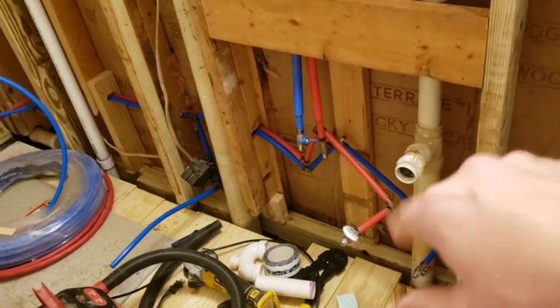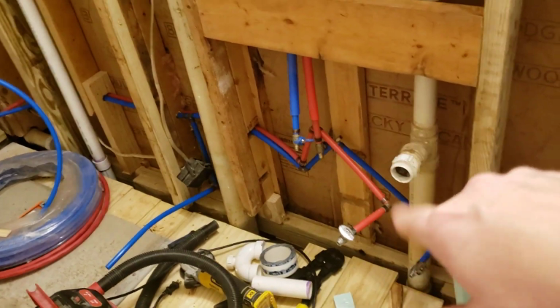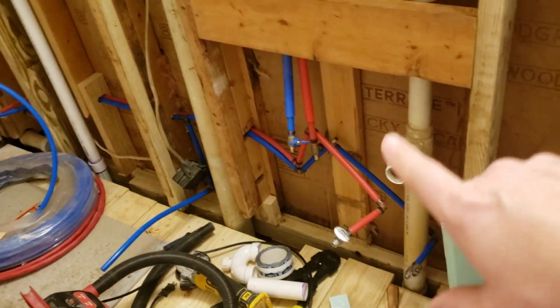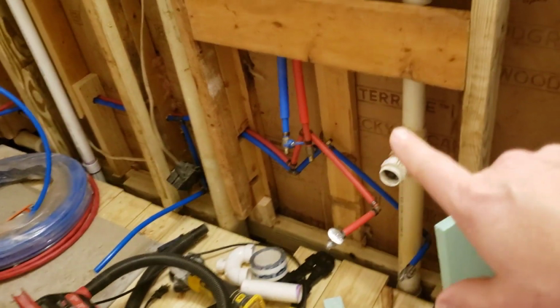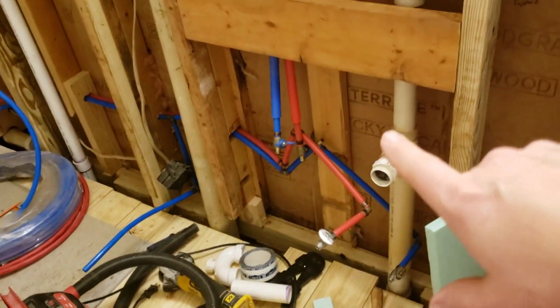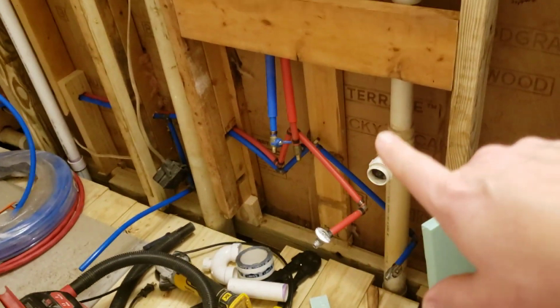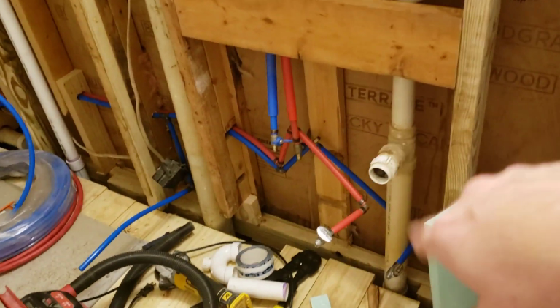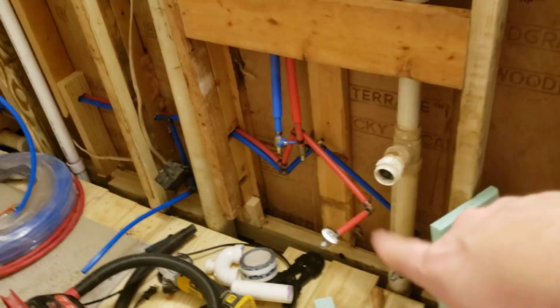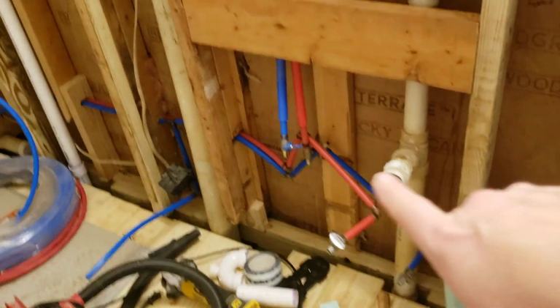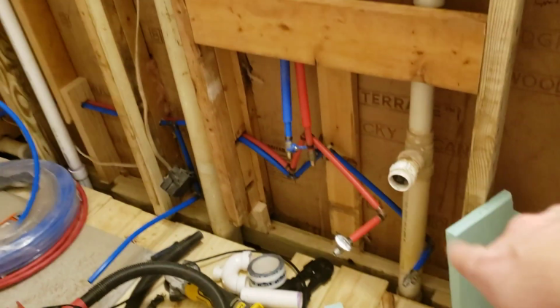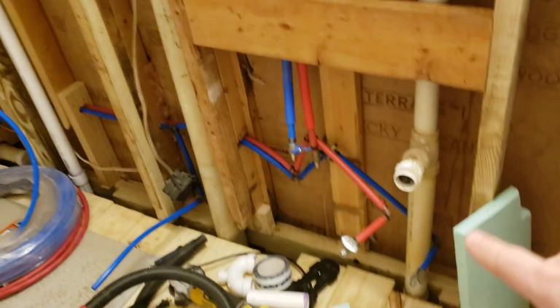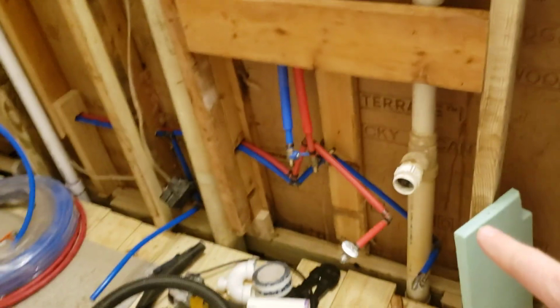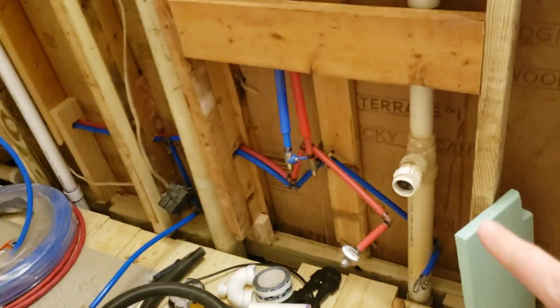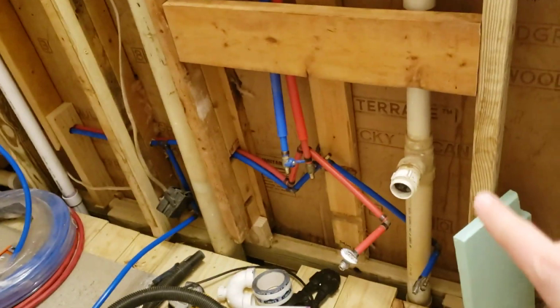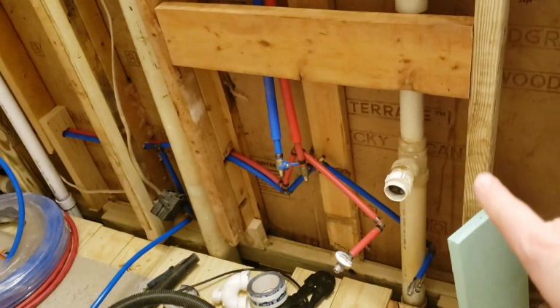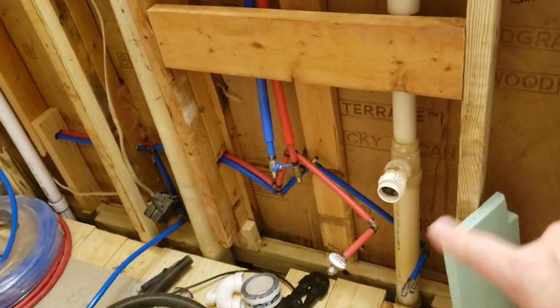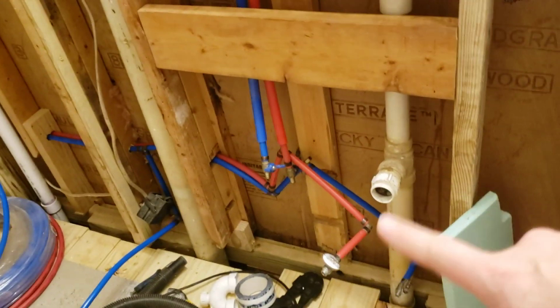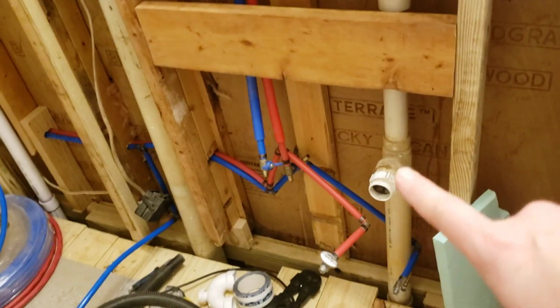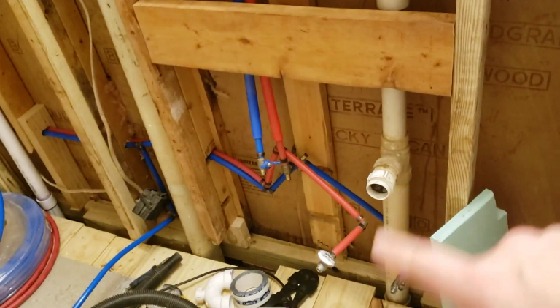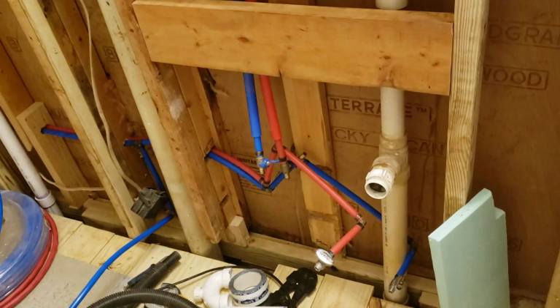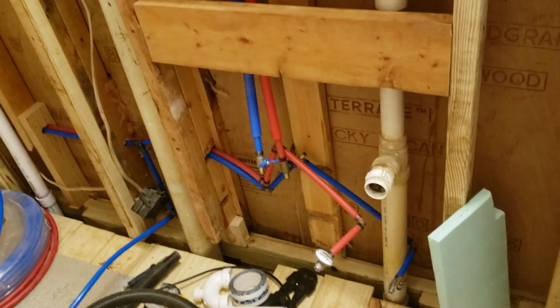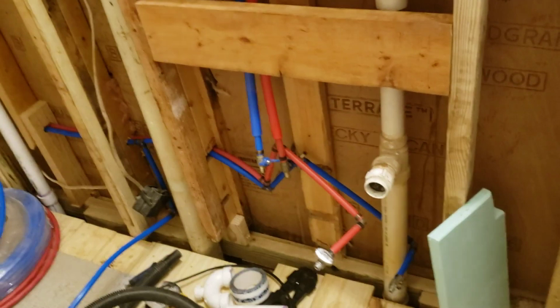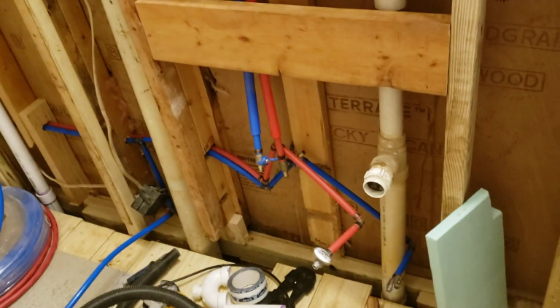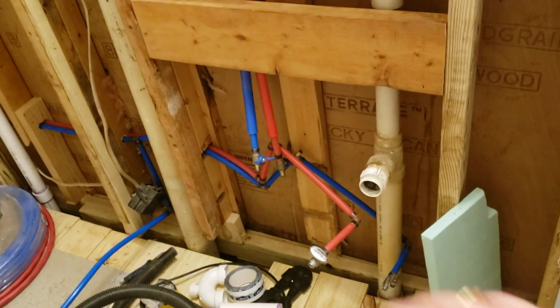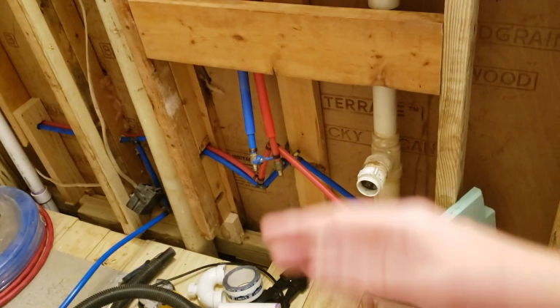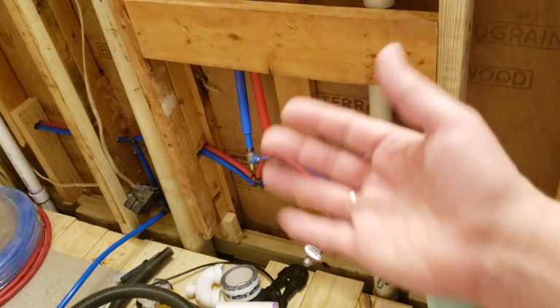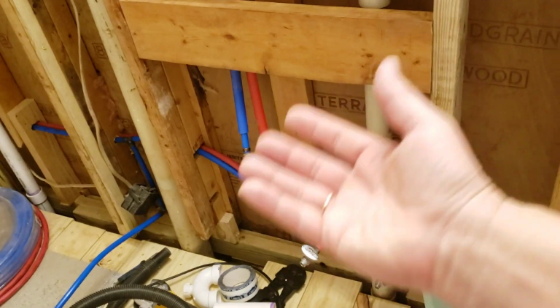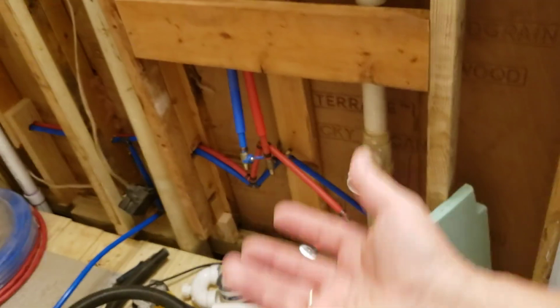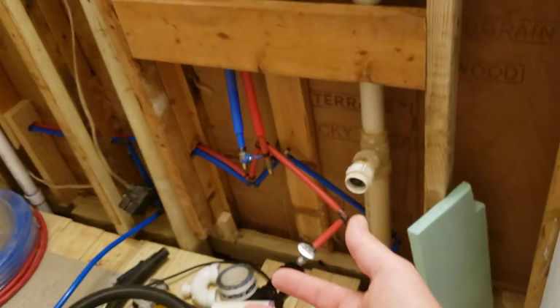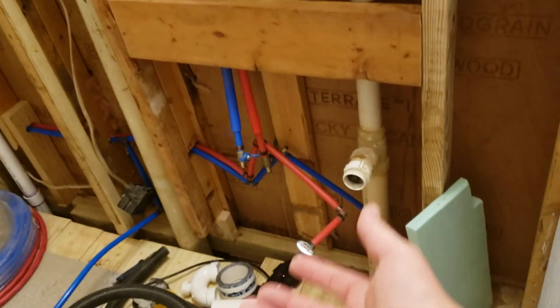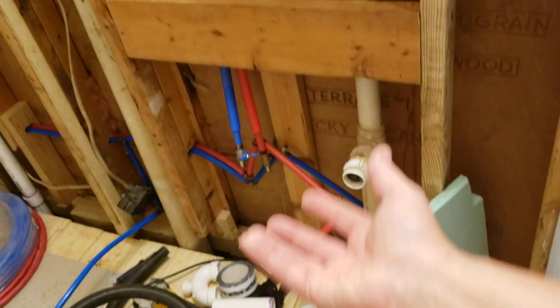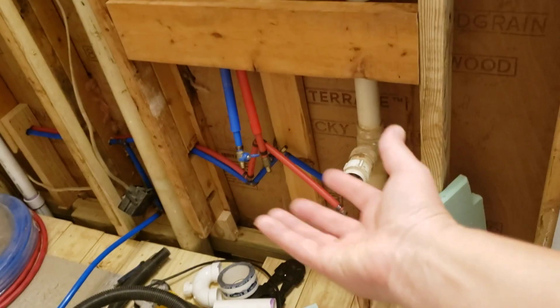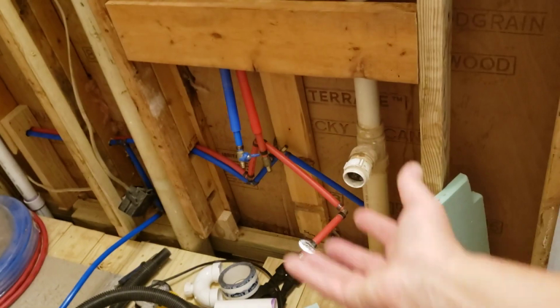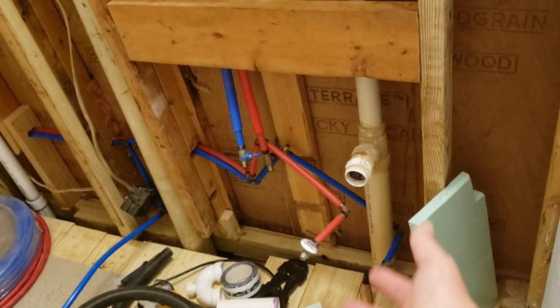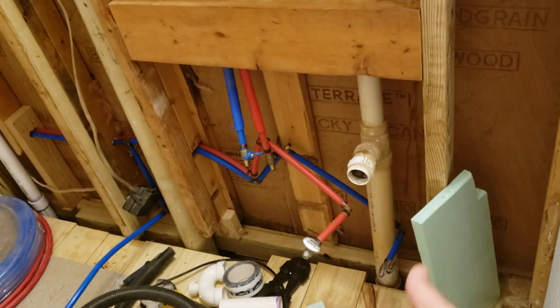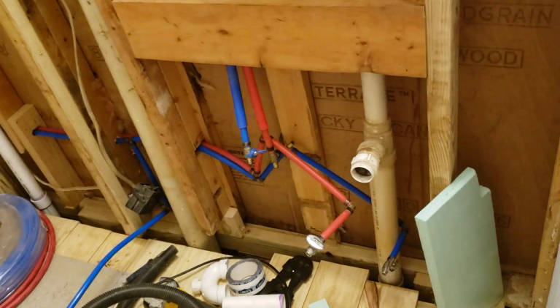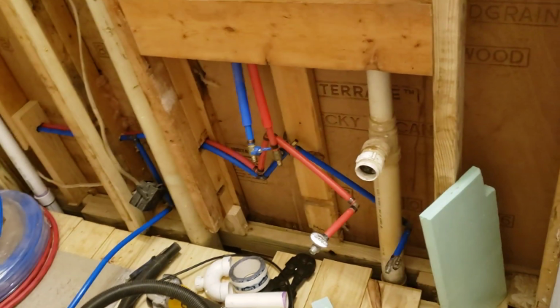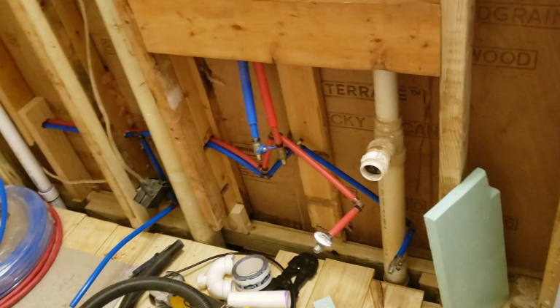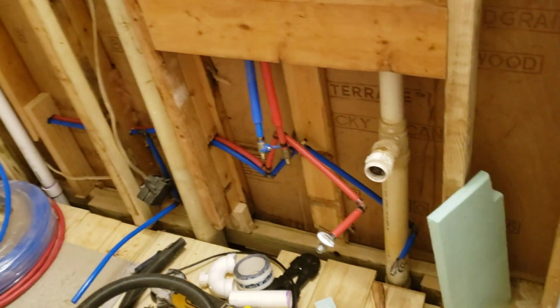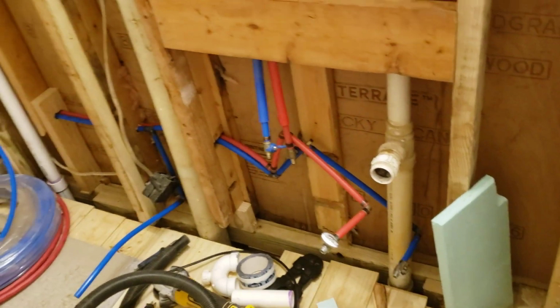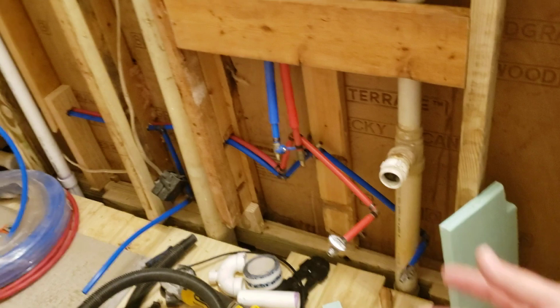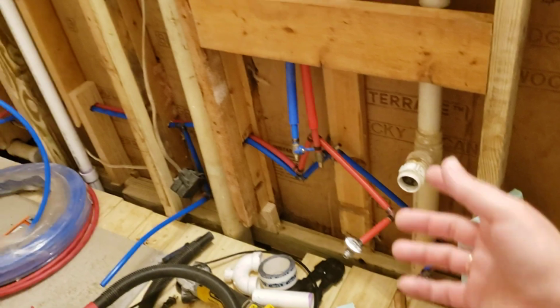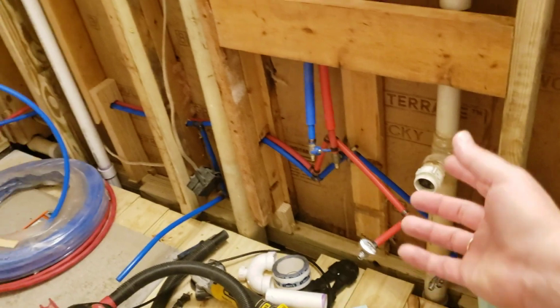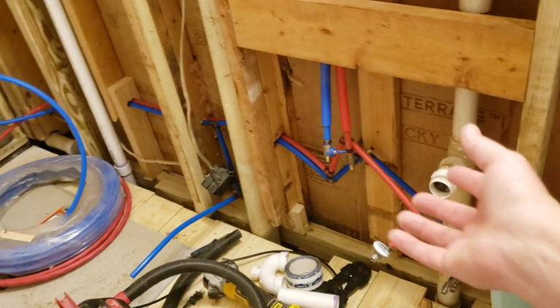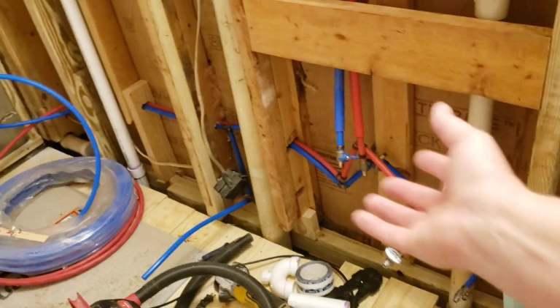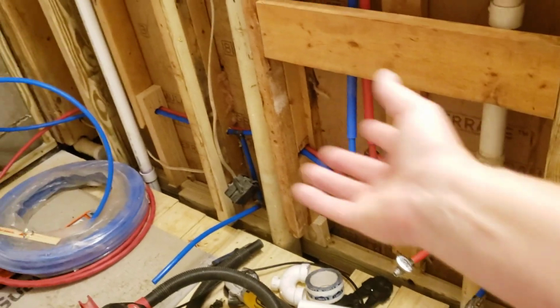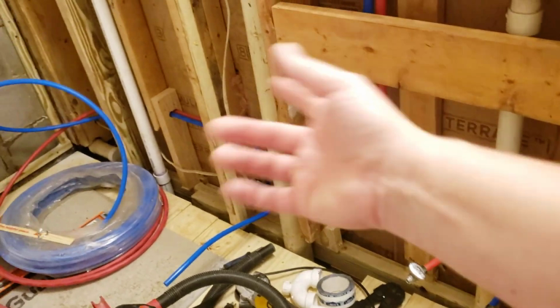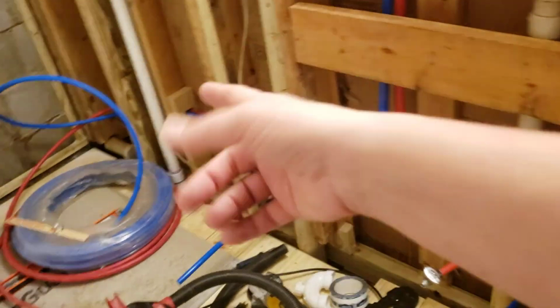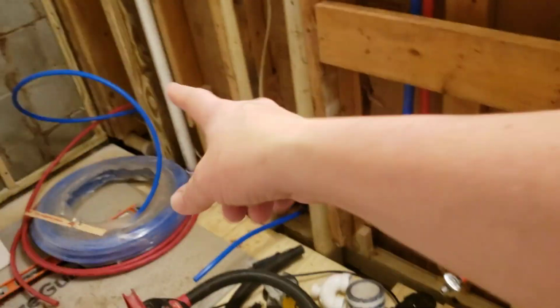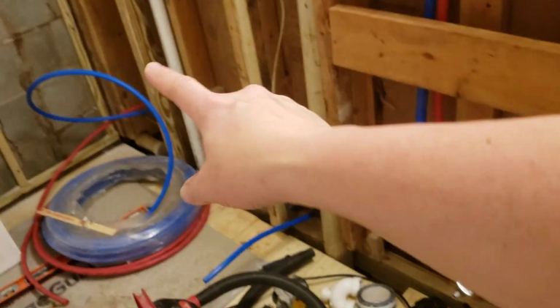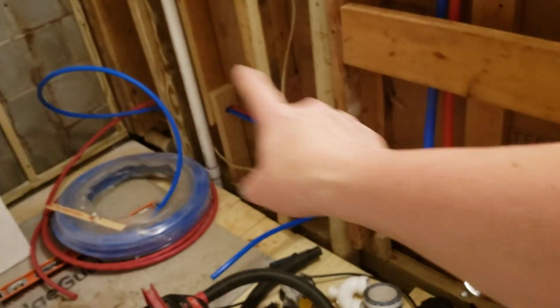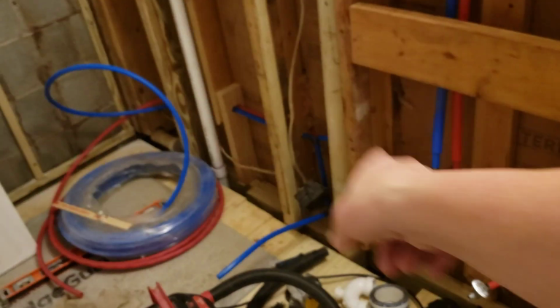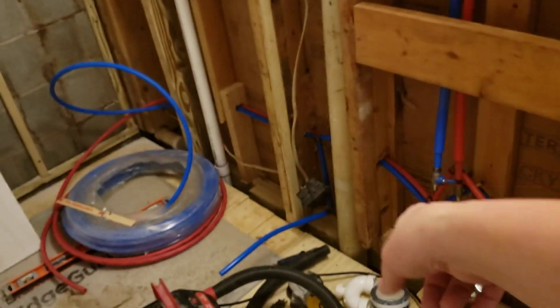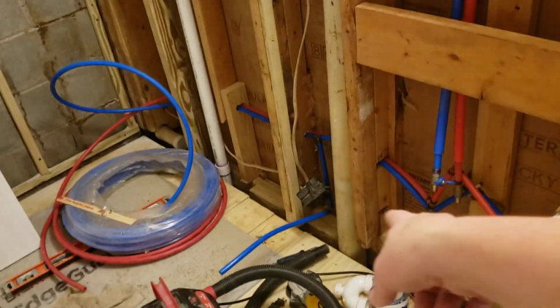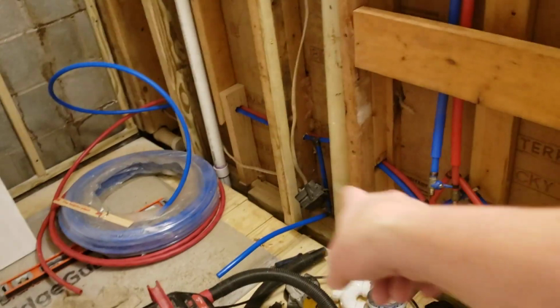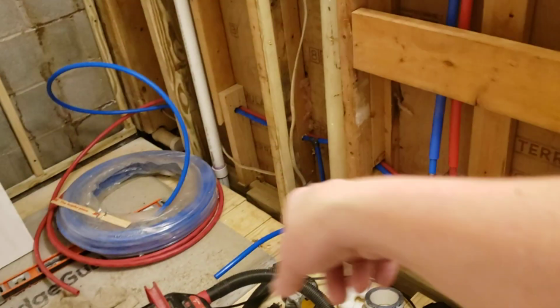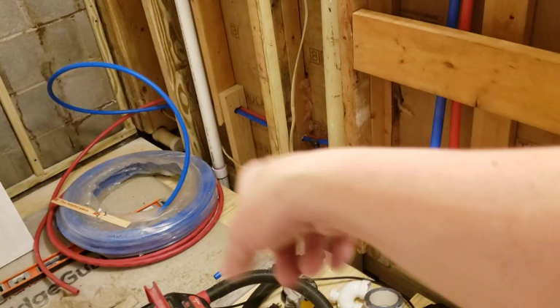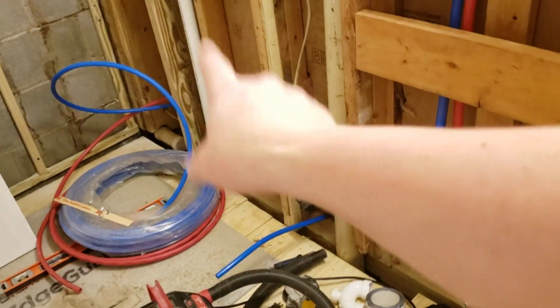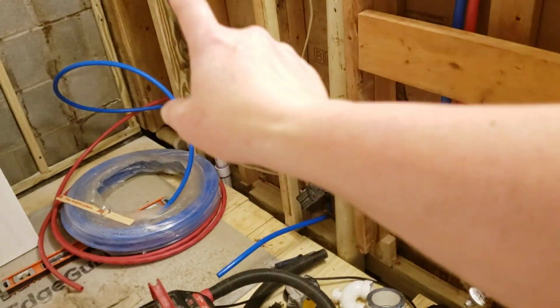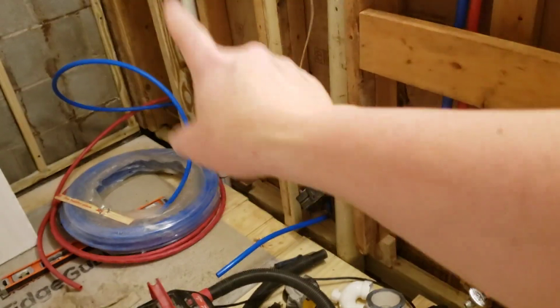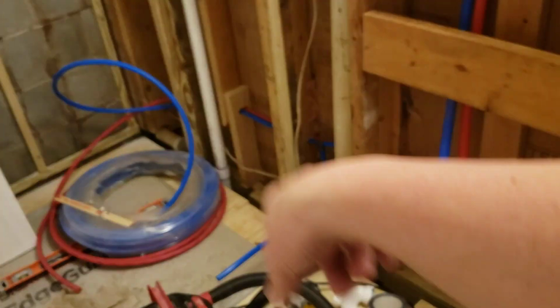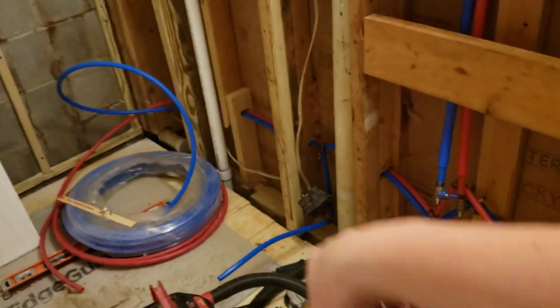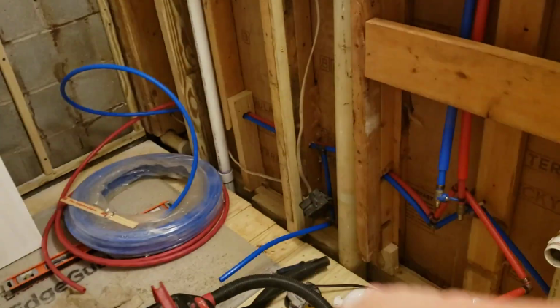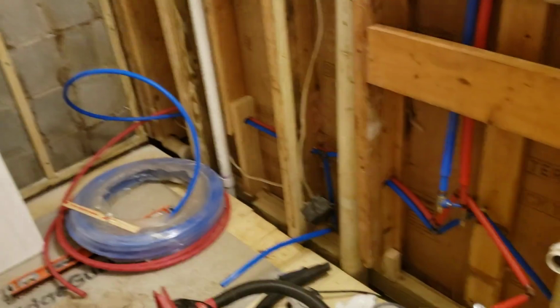On day eight we also got most of the feed lines in. They're not finished obviously — we don't just leave them hanging out like that — and it looks like we need some valves.